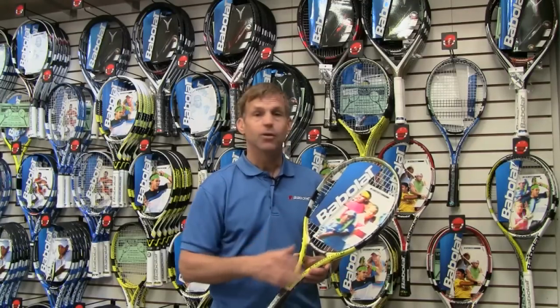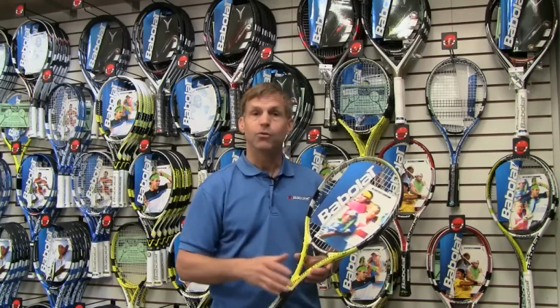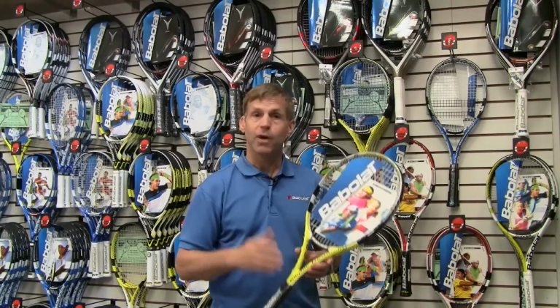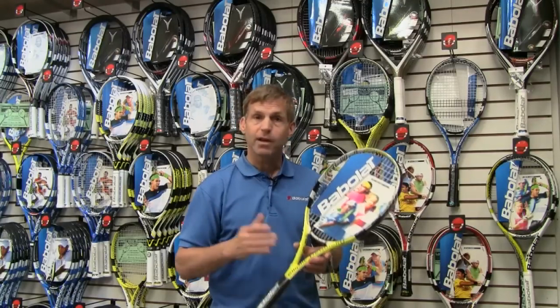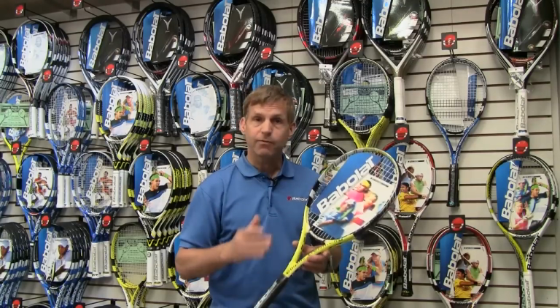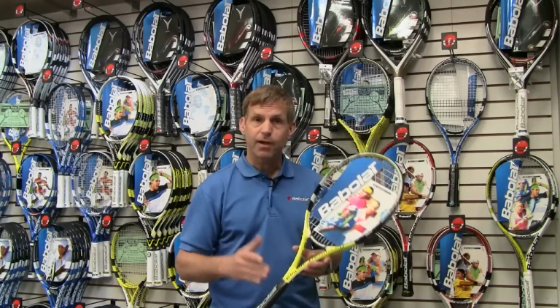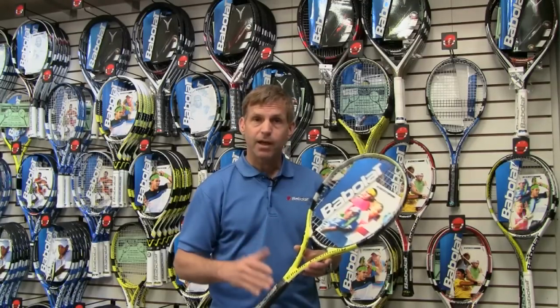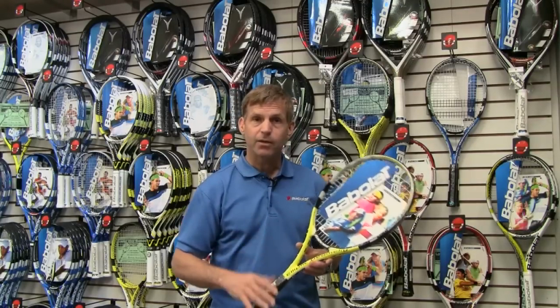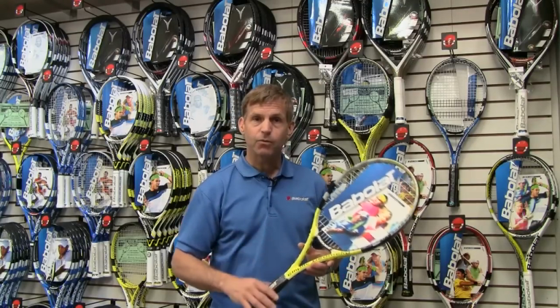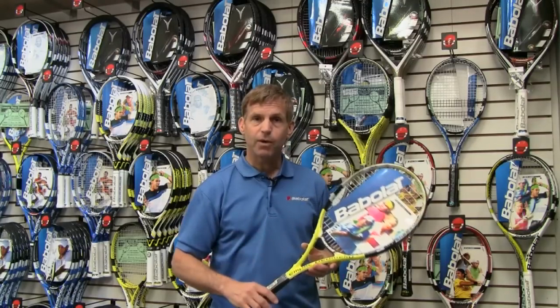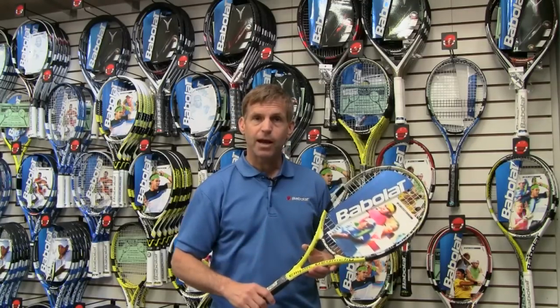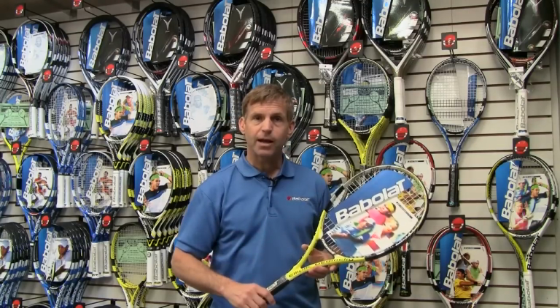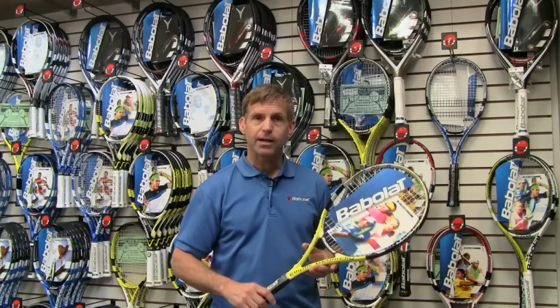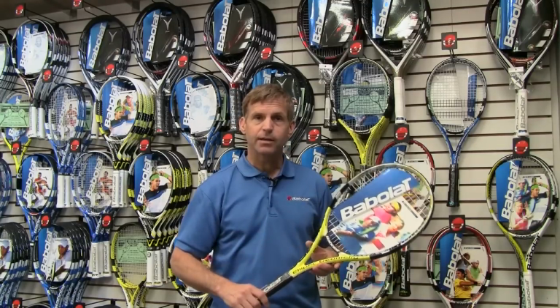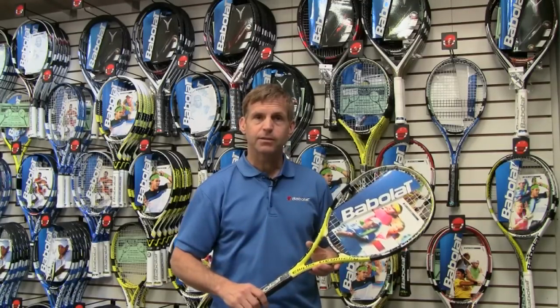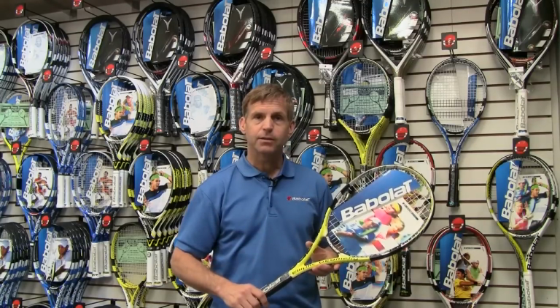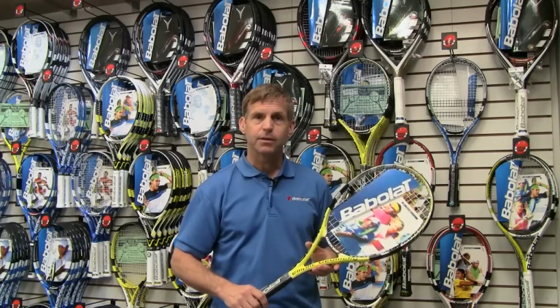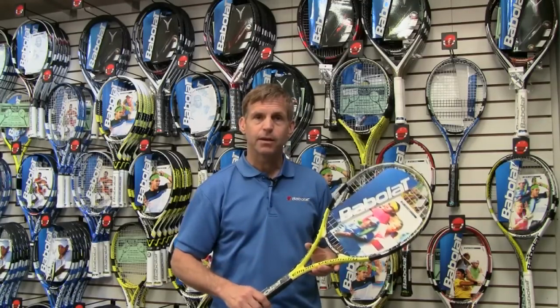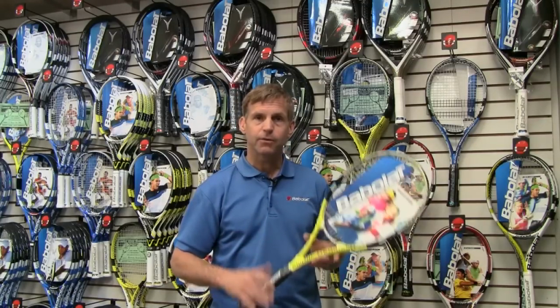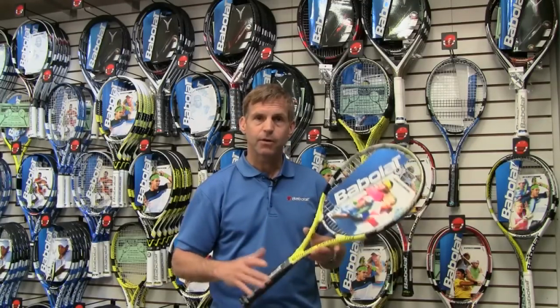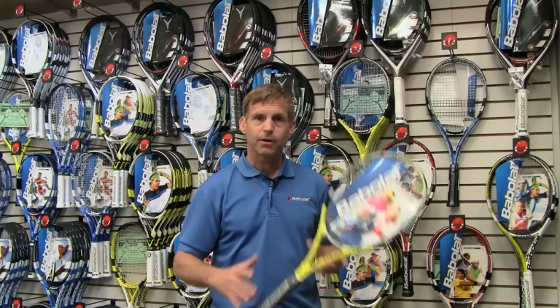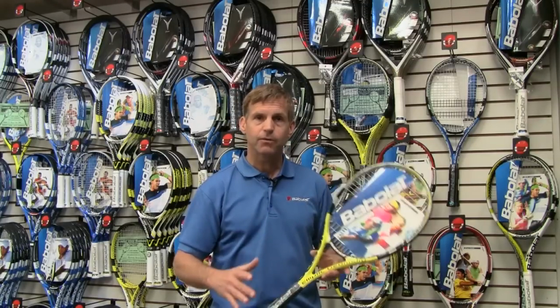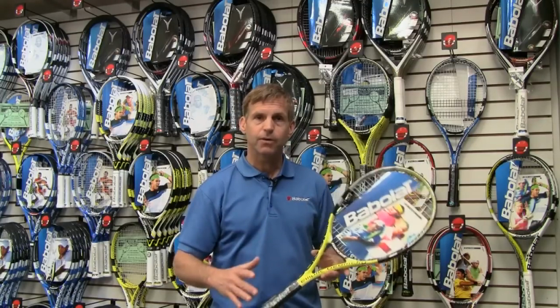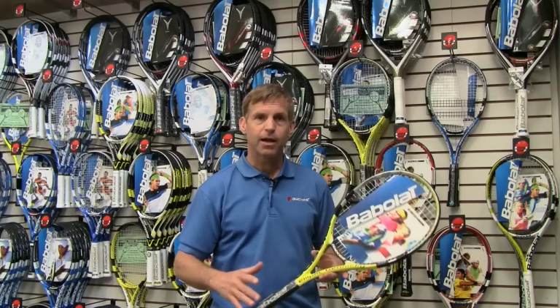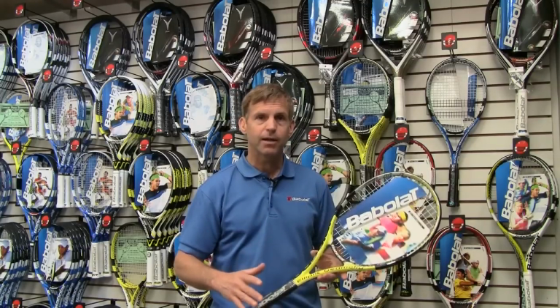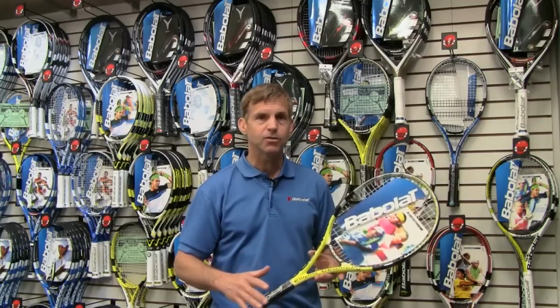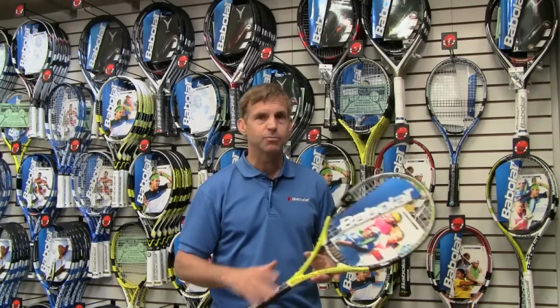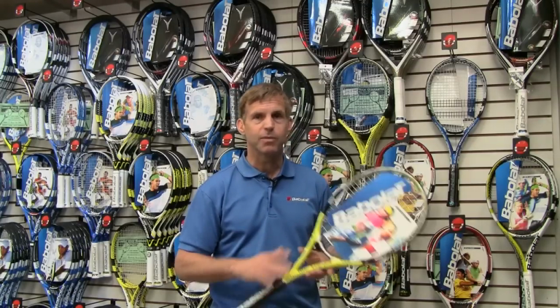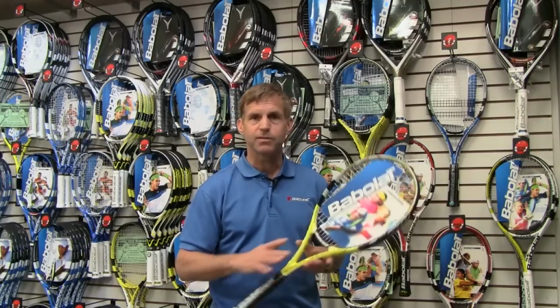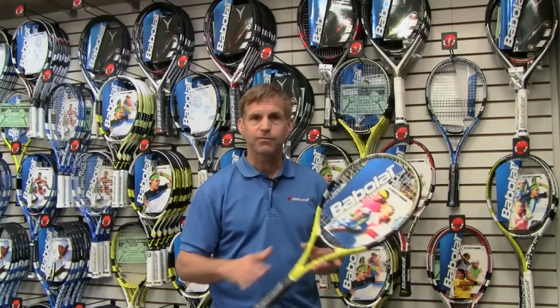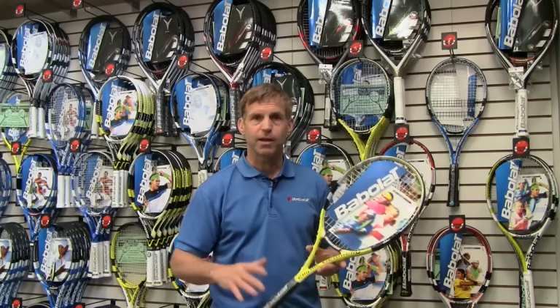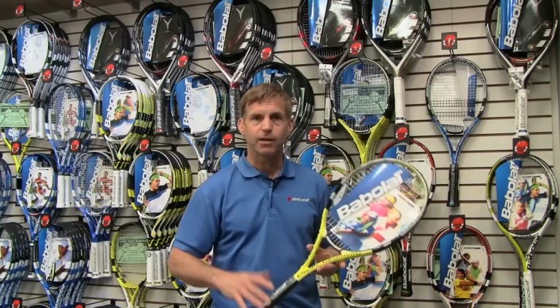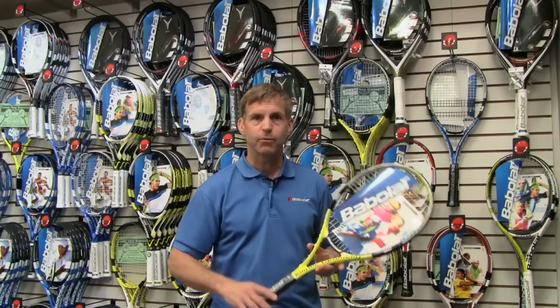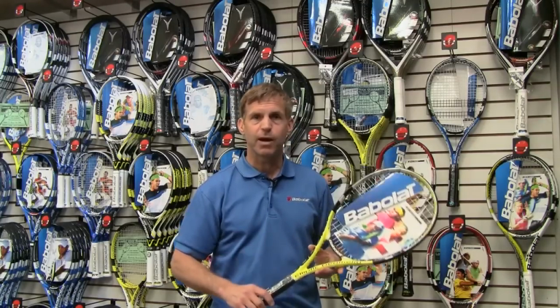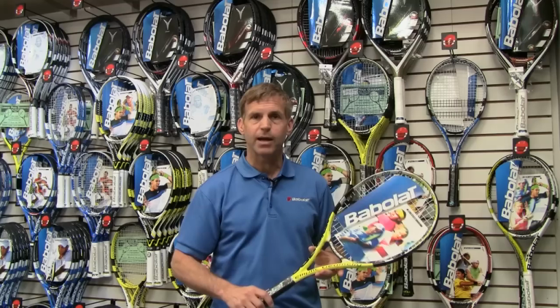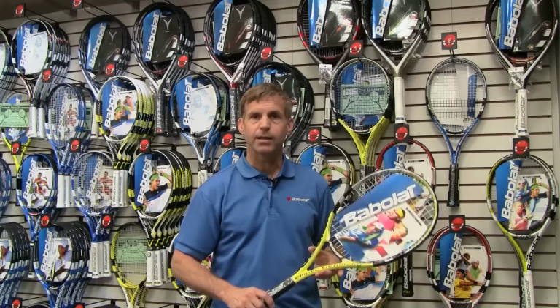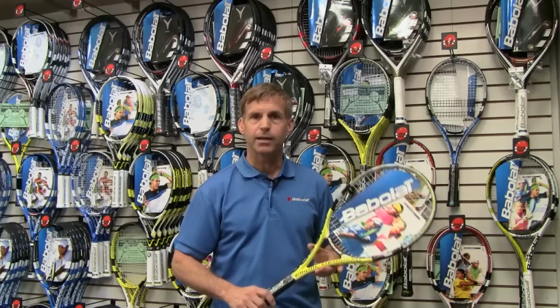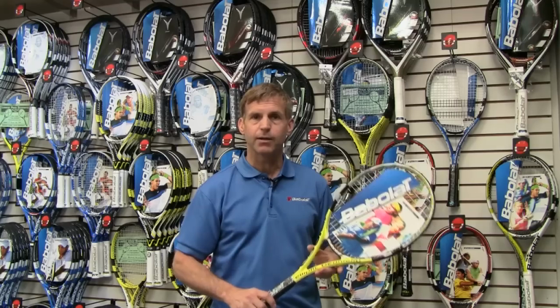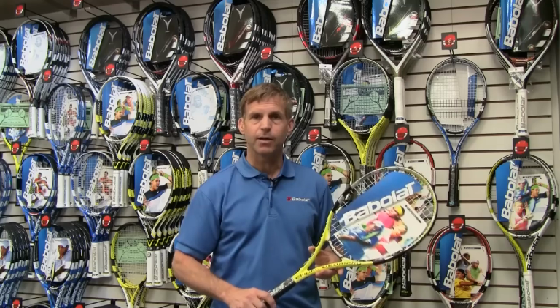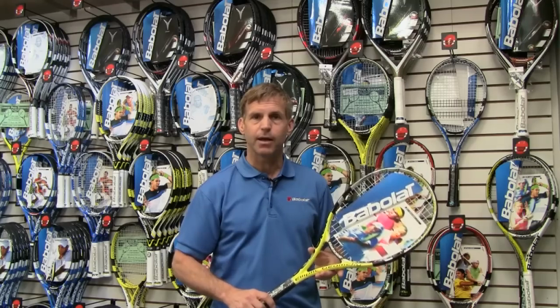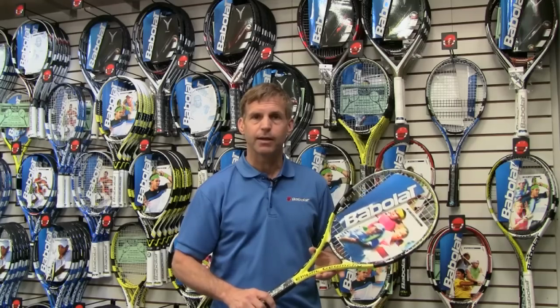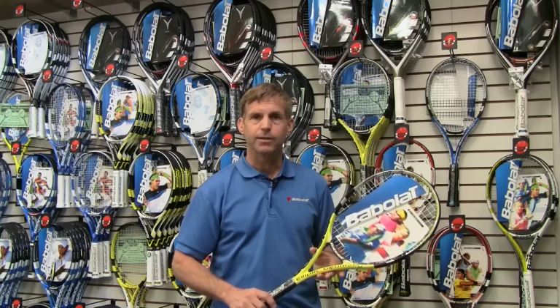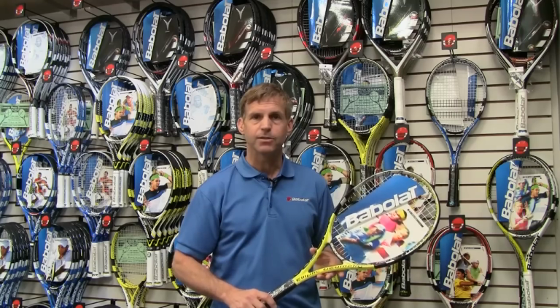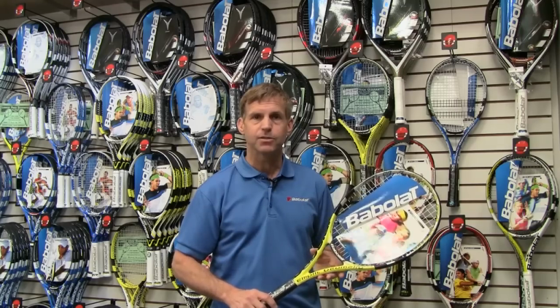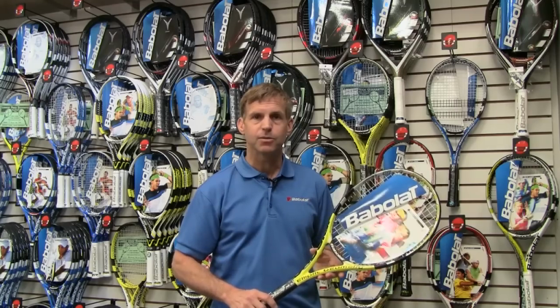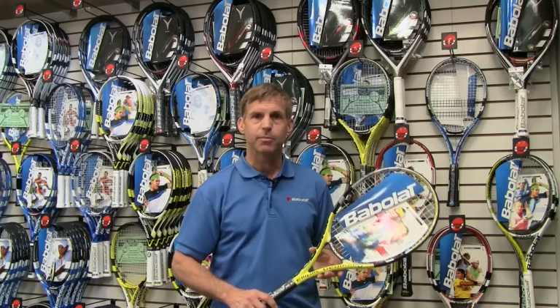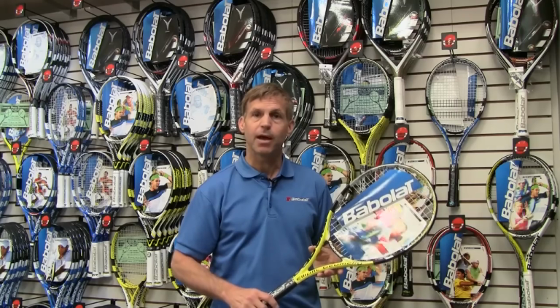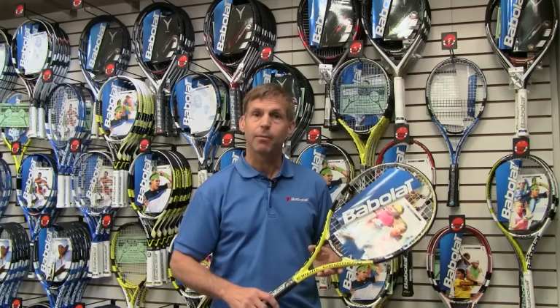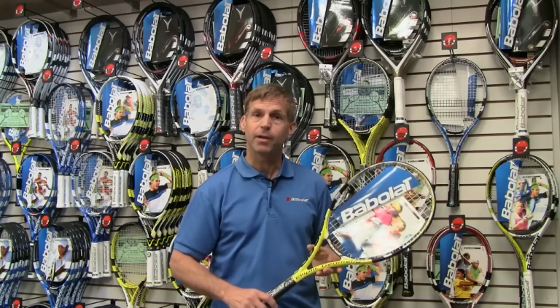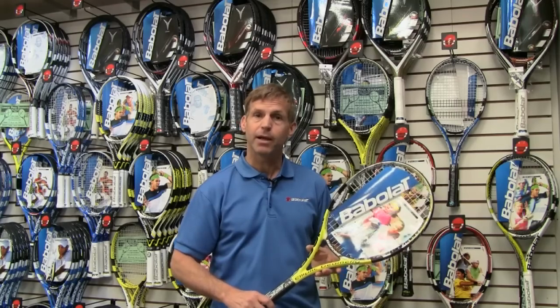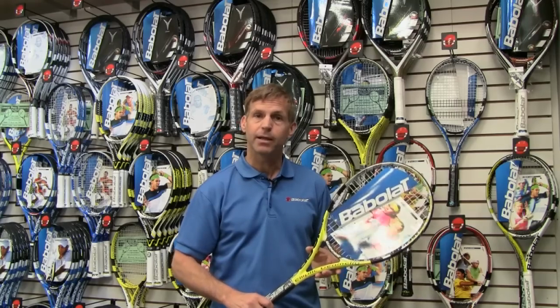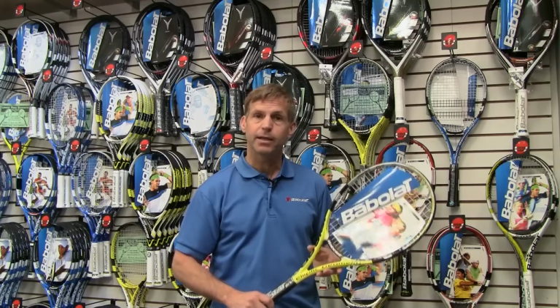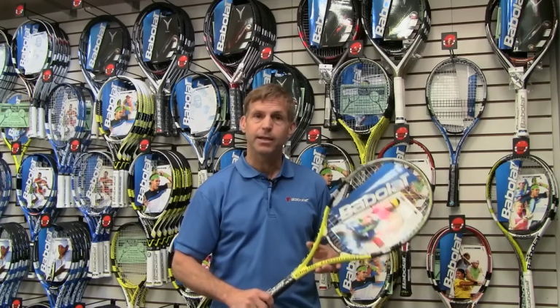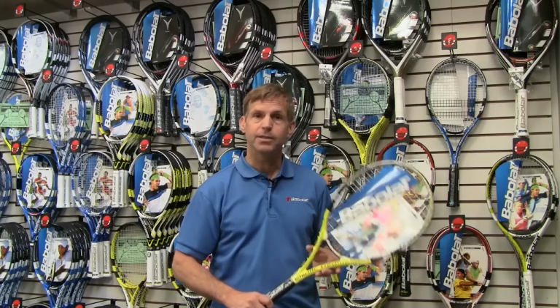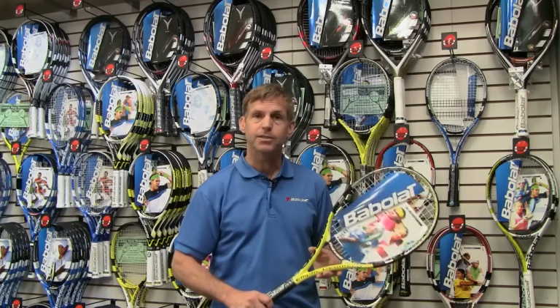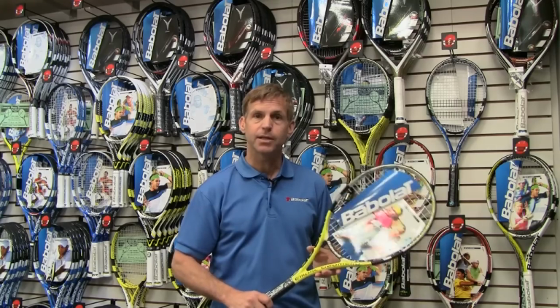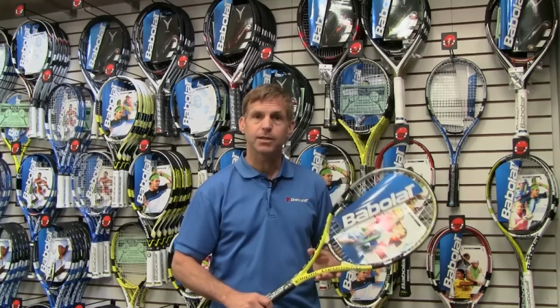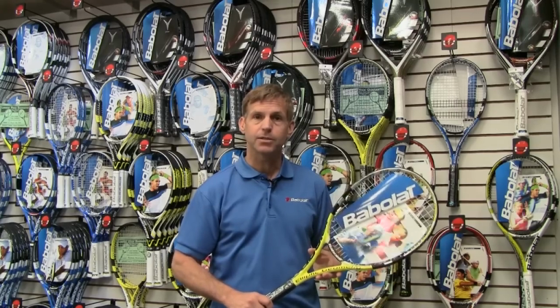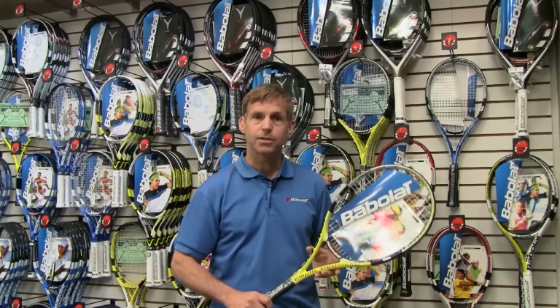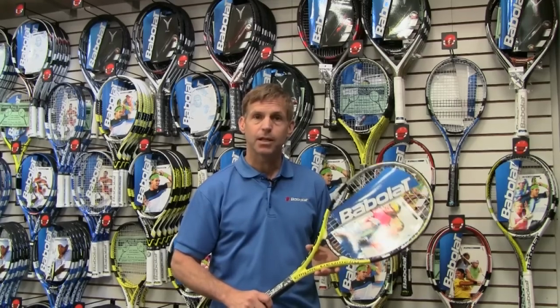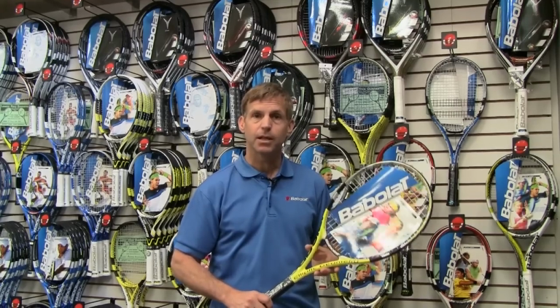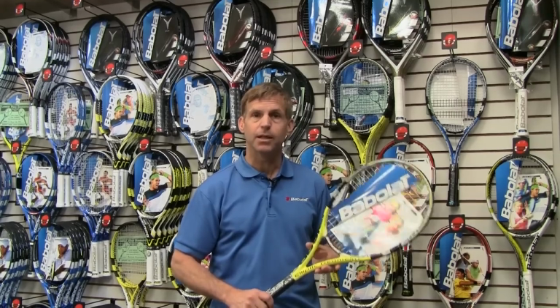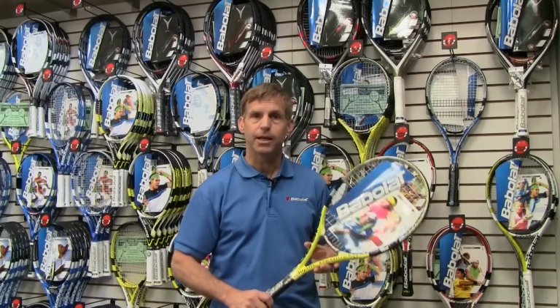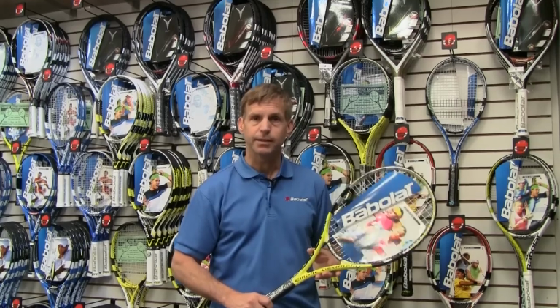It's a great value racket — under a hundred dollars — the best value racket in our line. This is the Babelot eSense Lite.